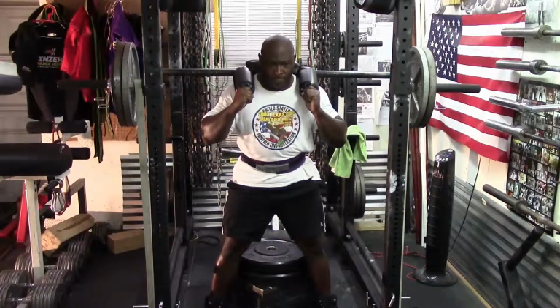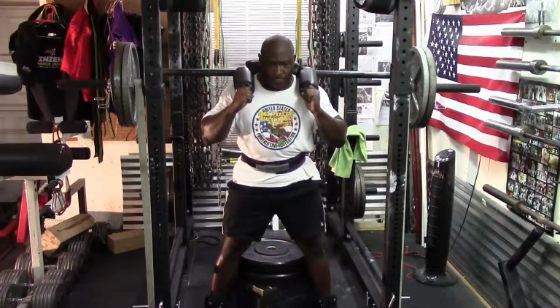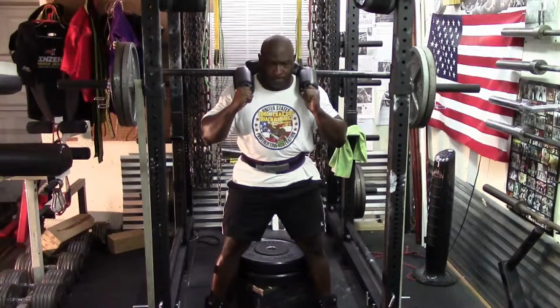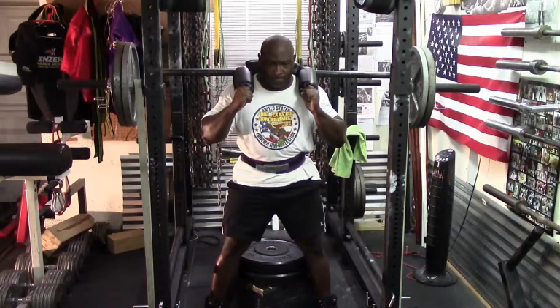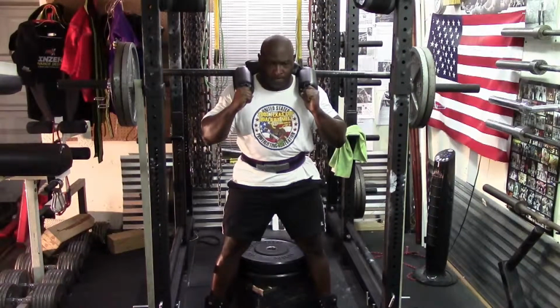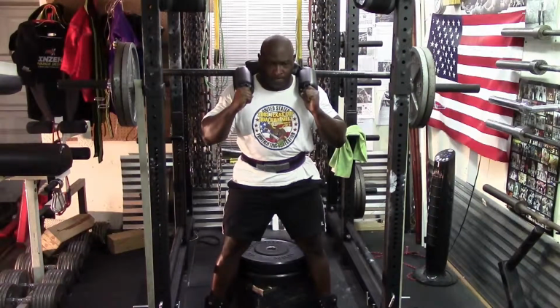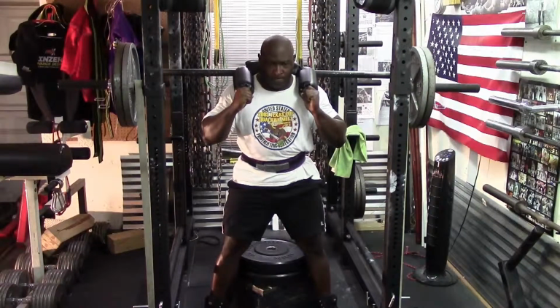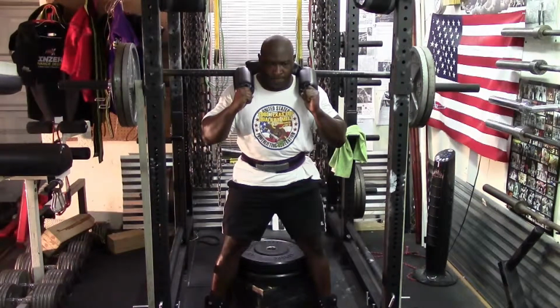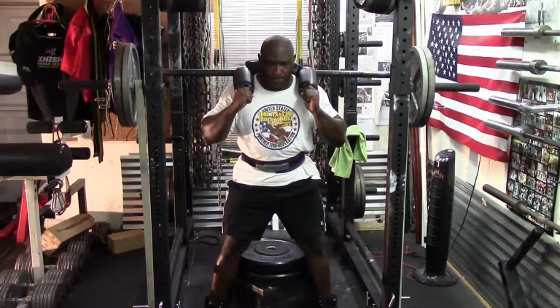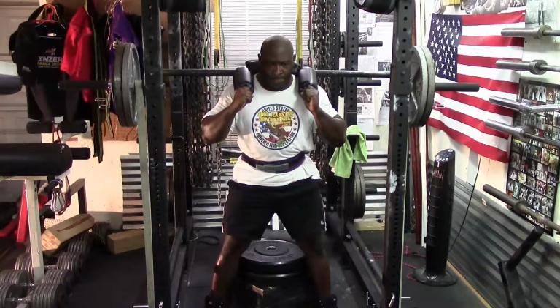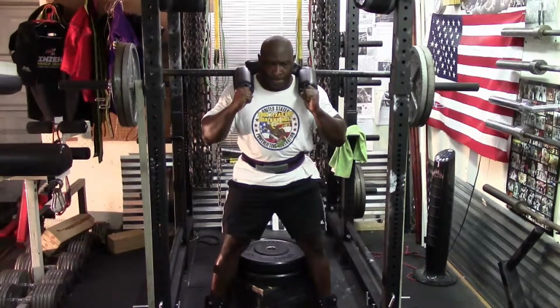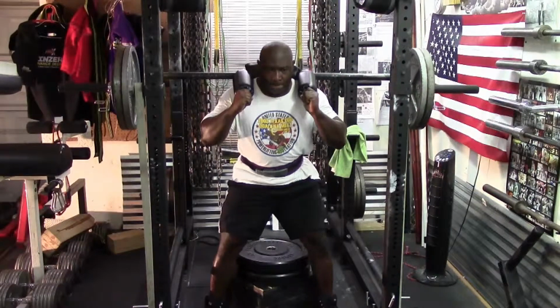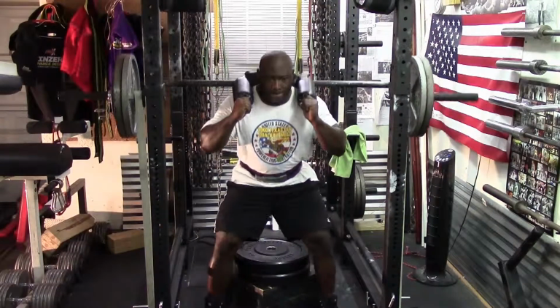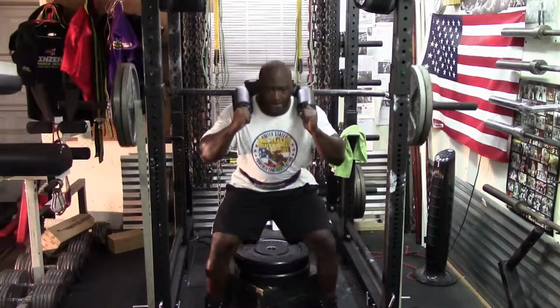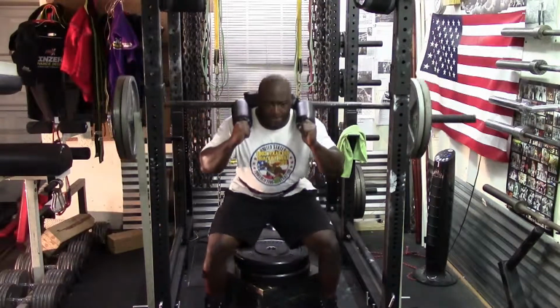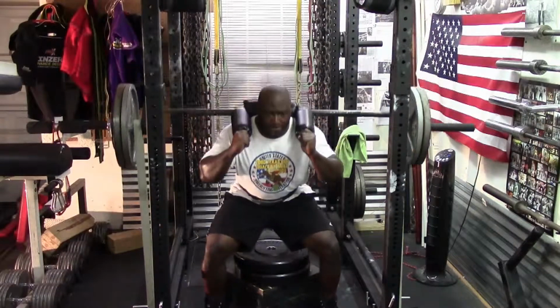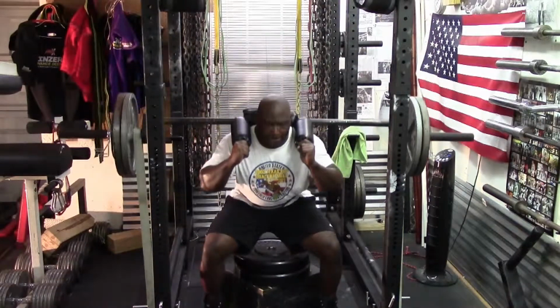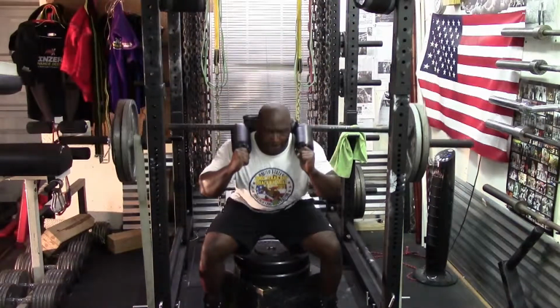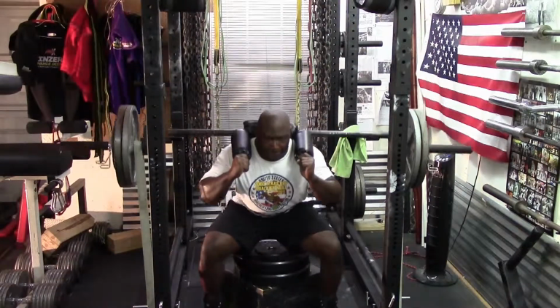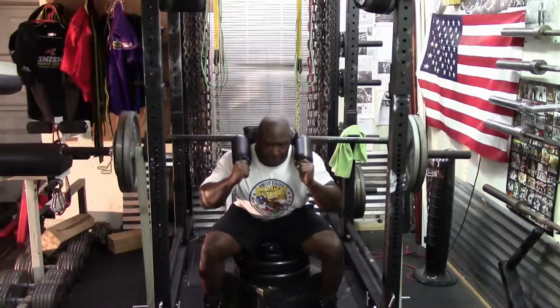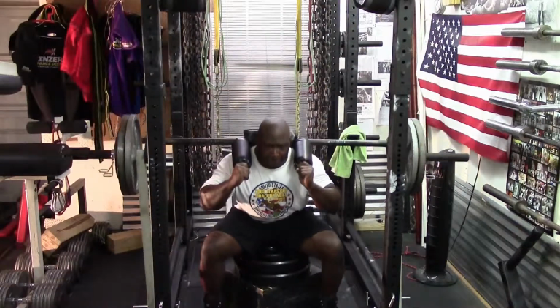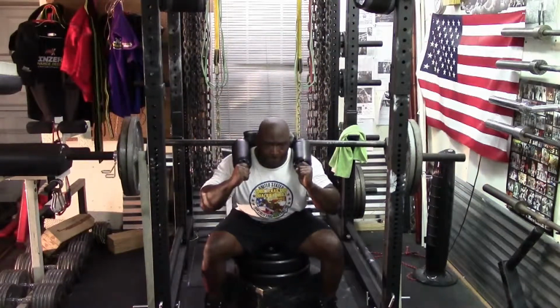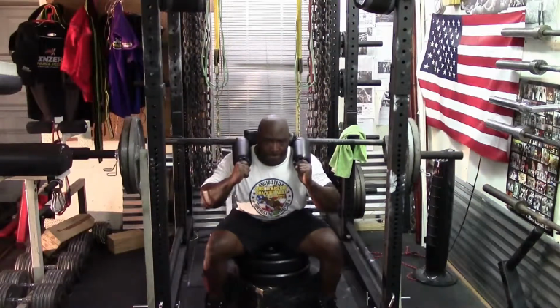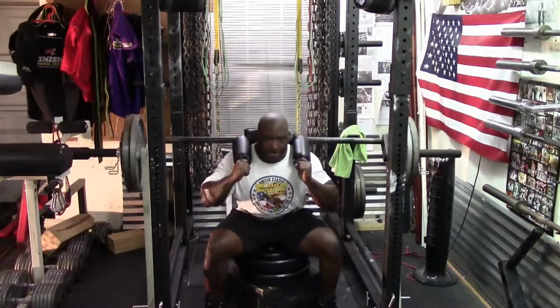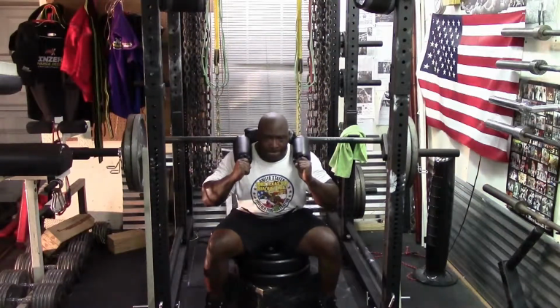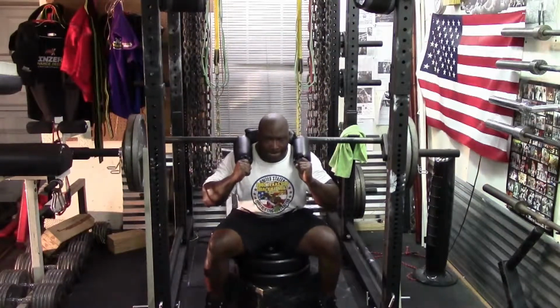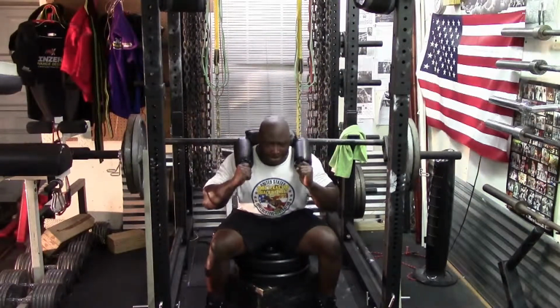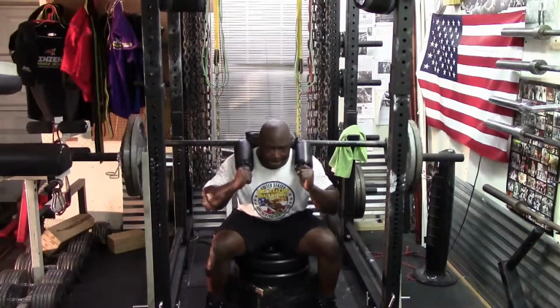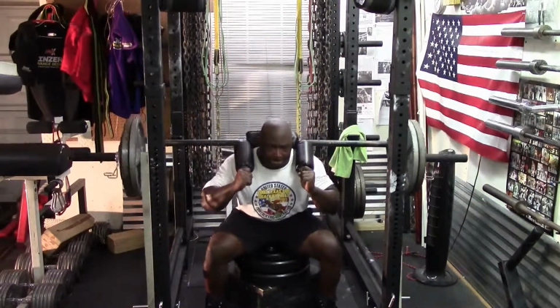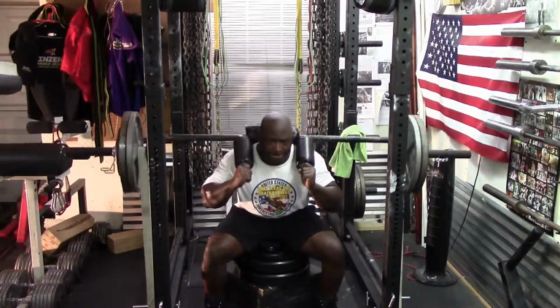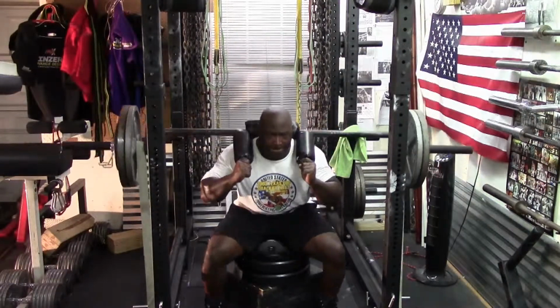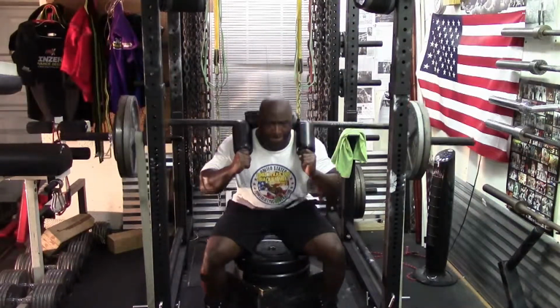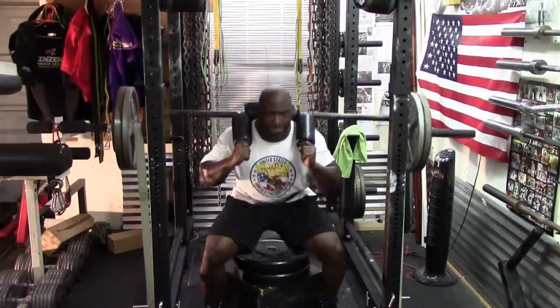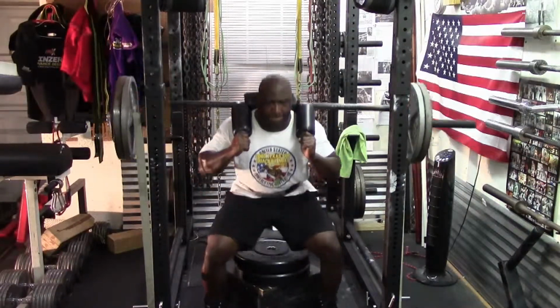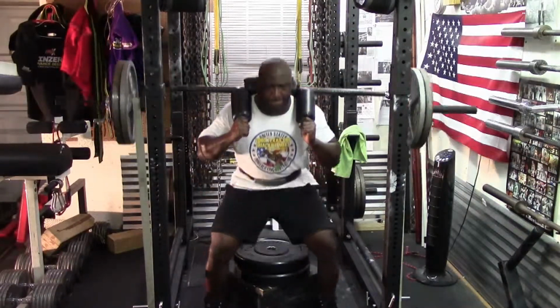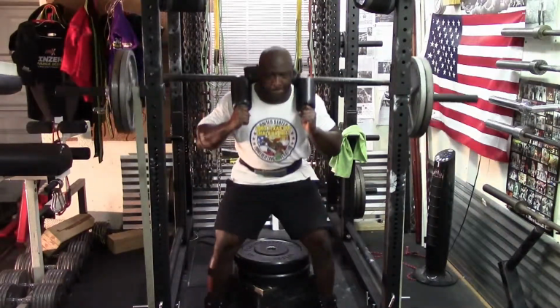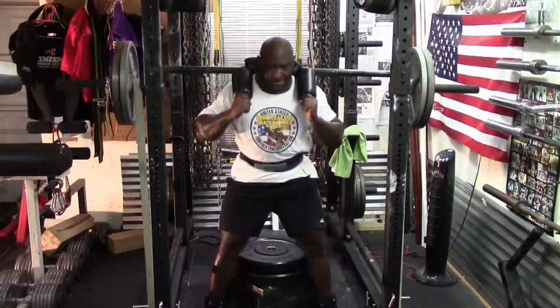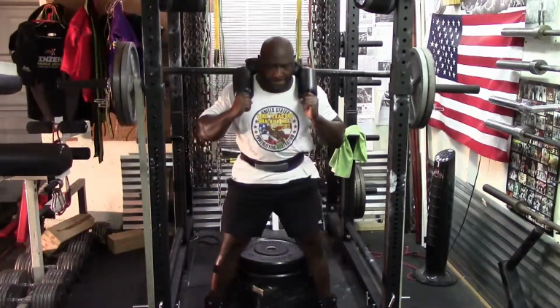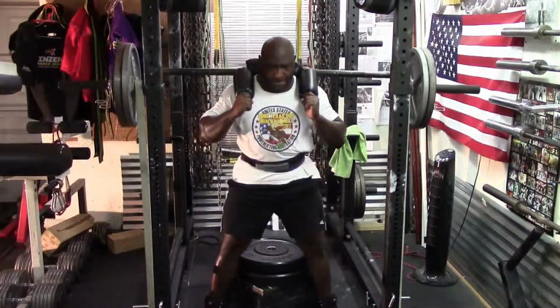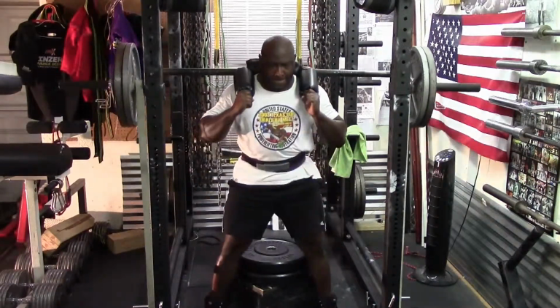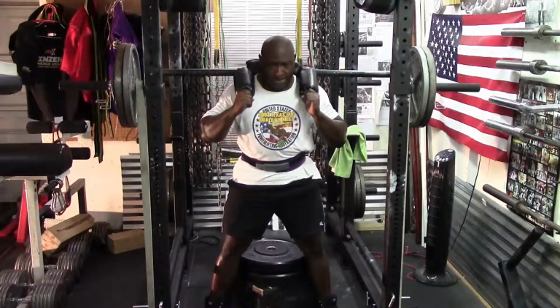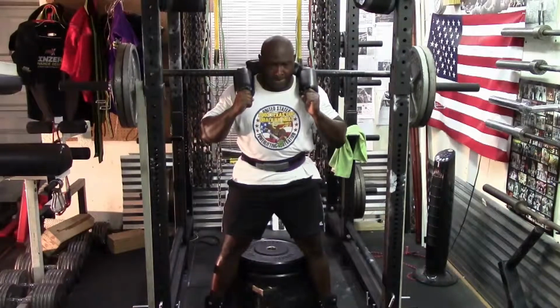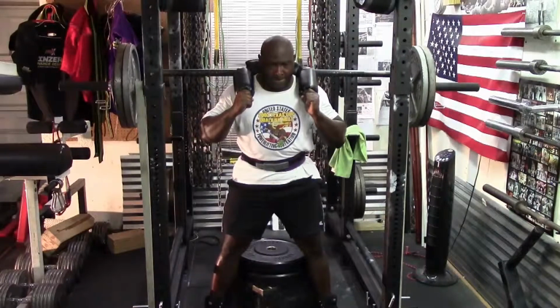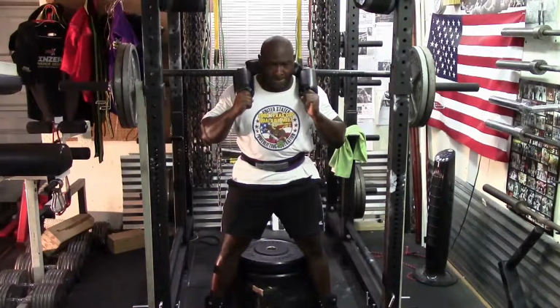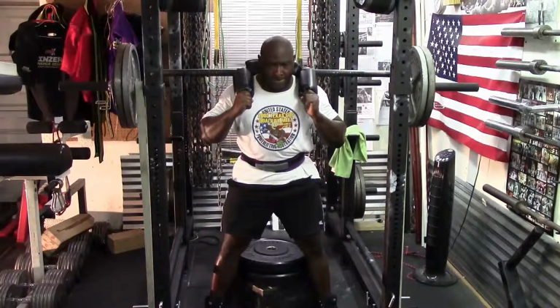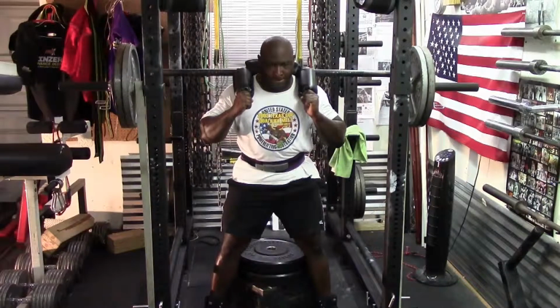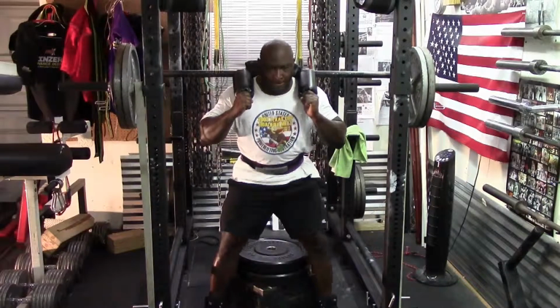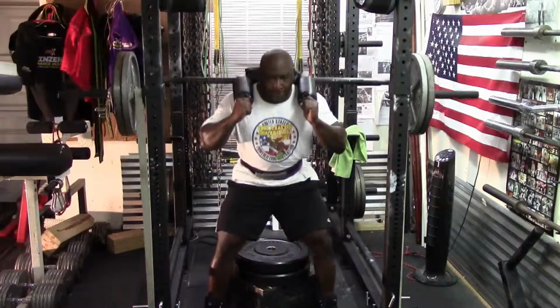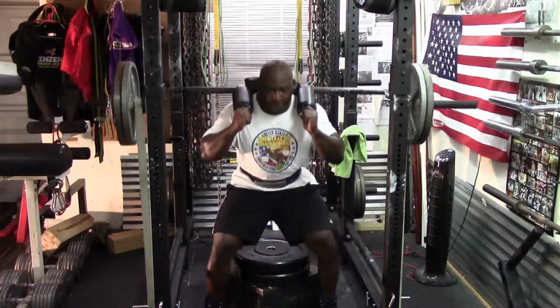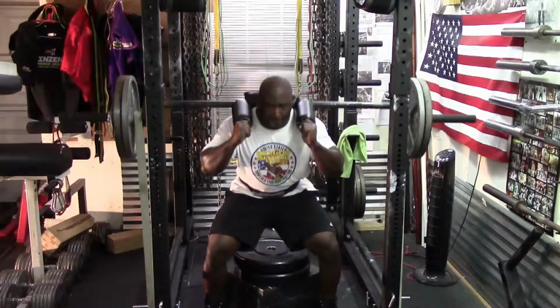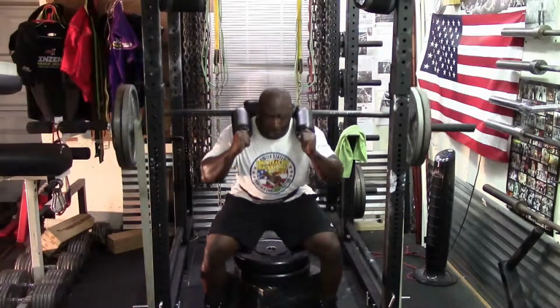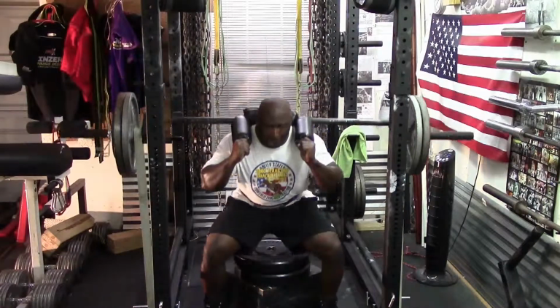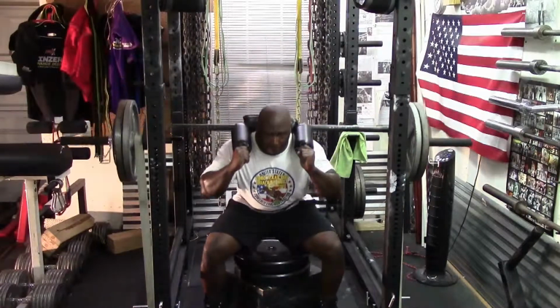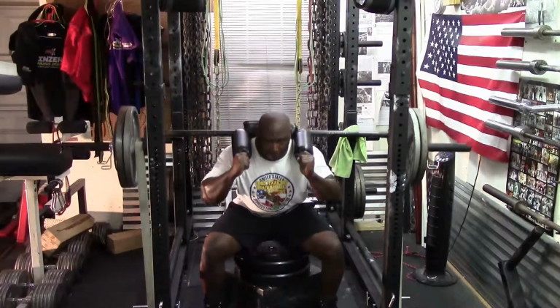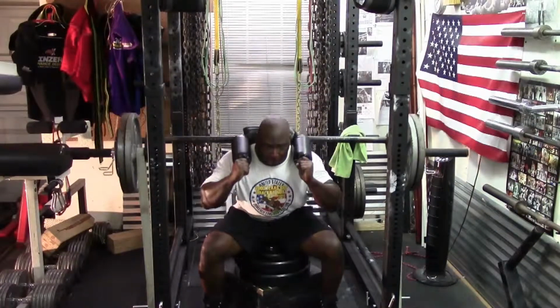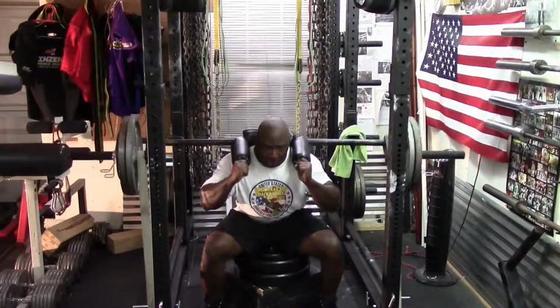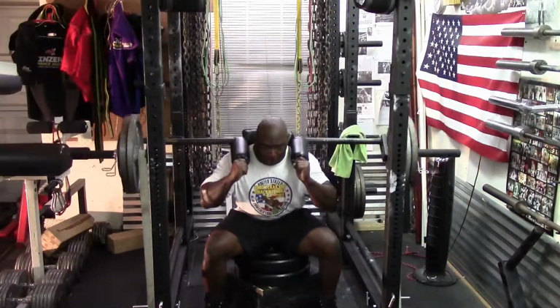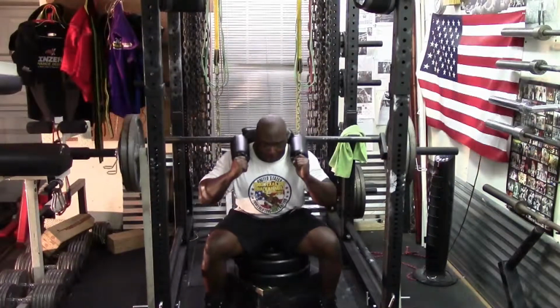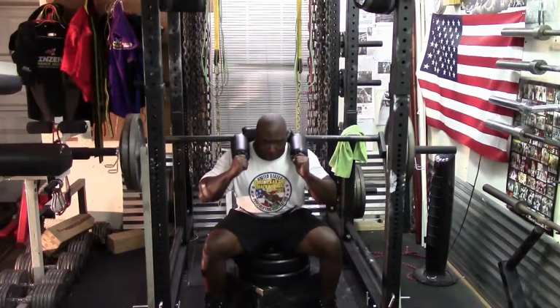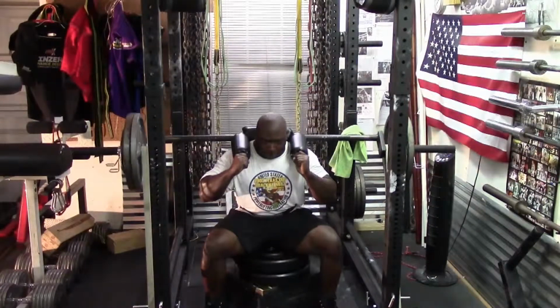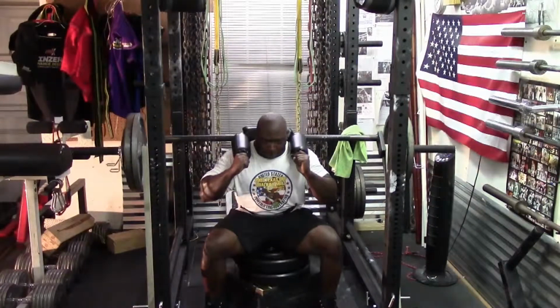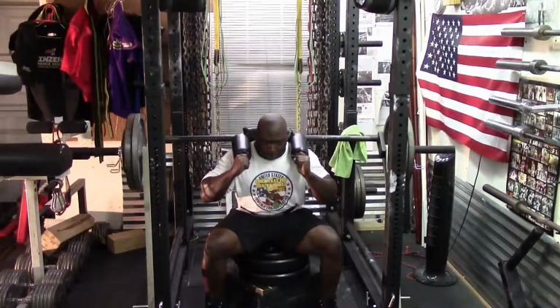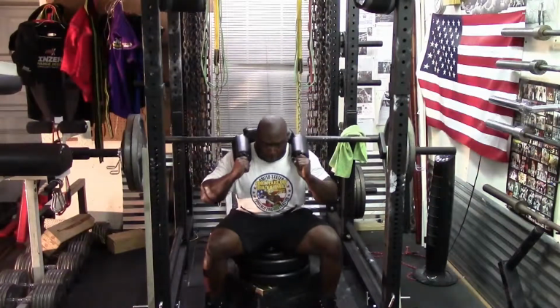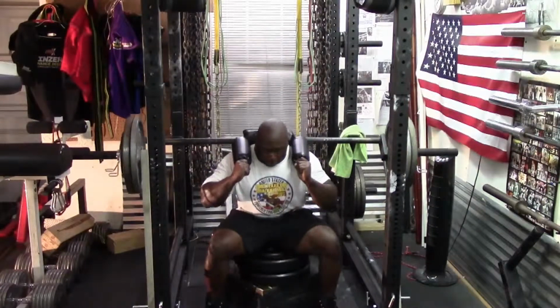This is pretty good for me considering that before this I did some walking — three miles in the Texas sun at 100 degrees.